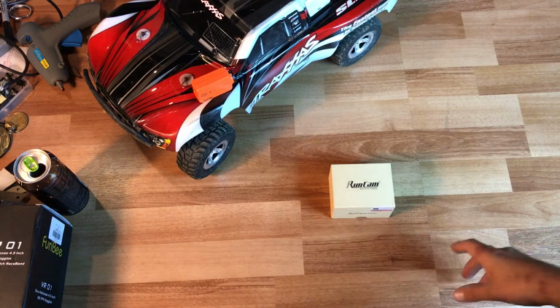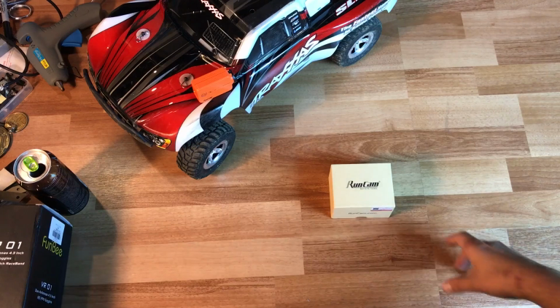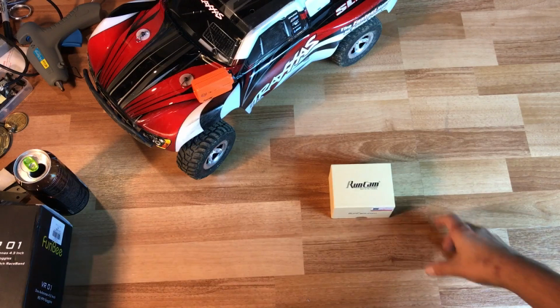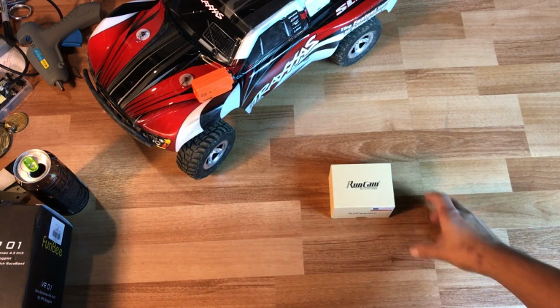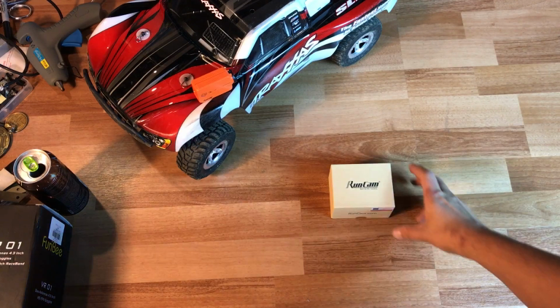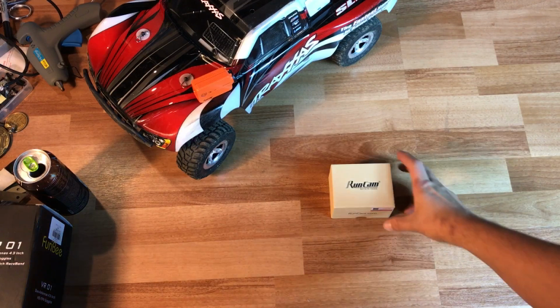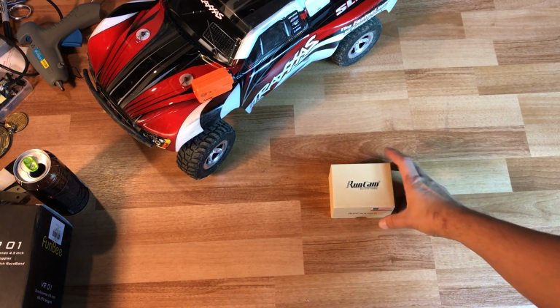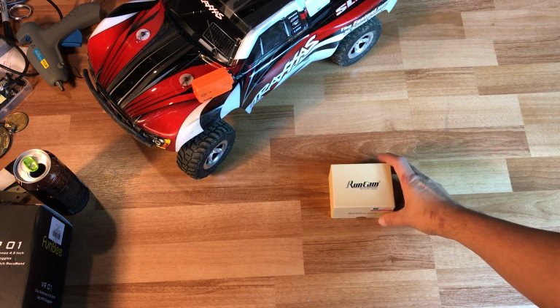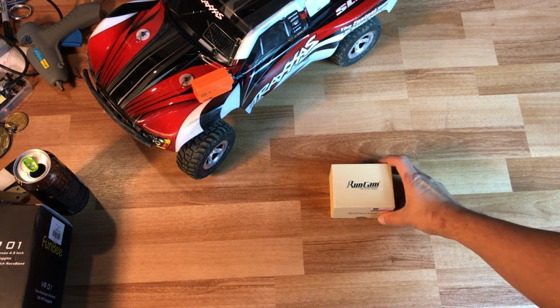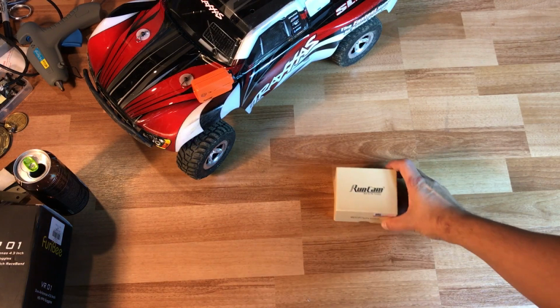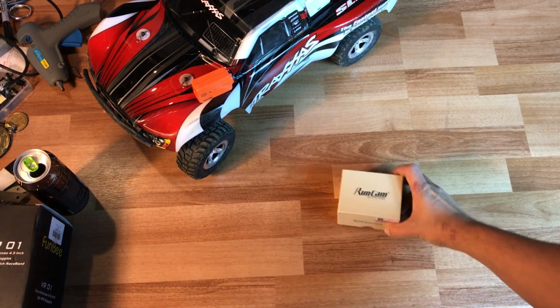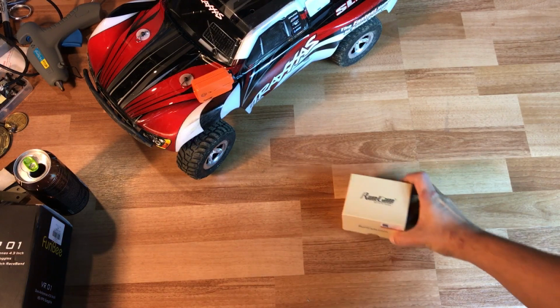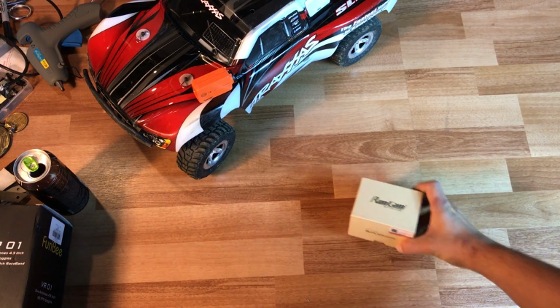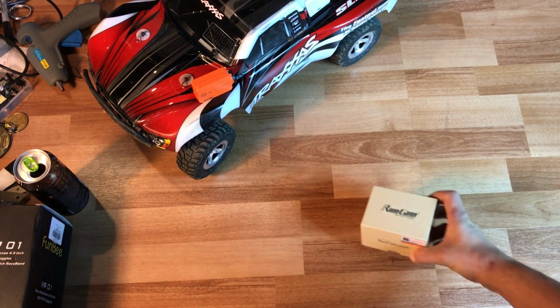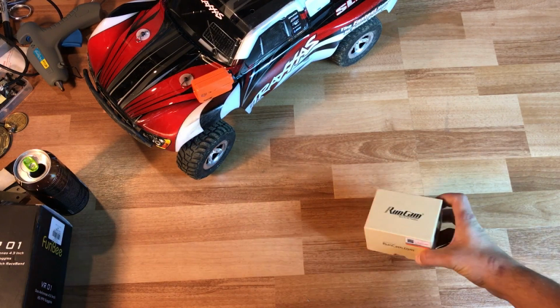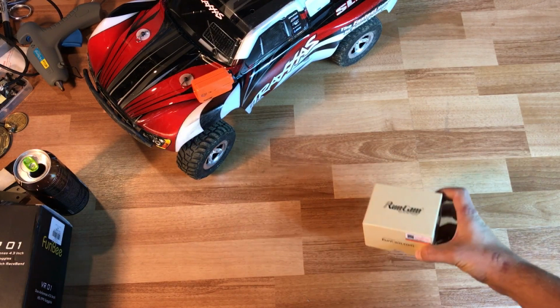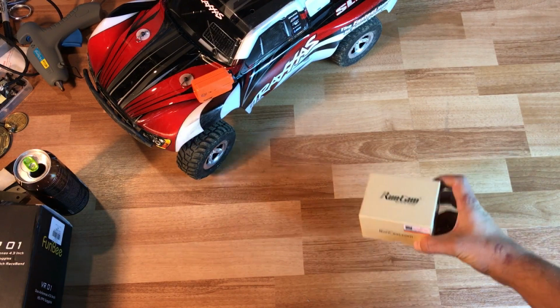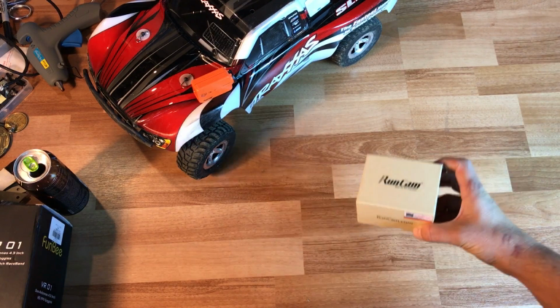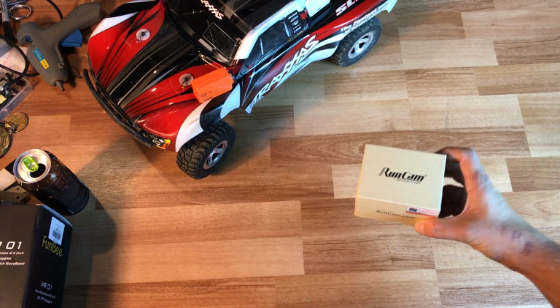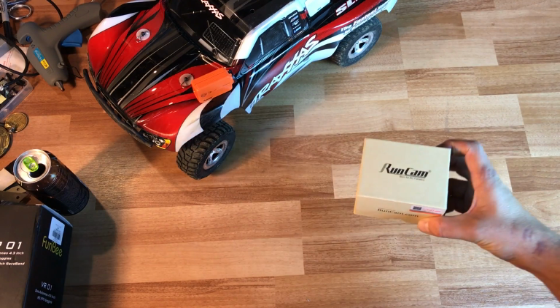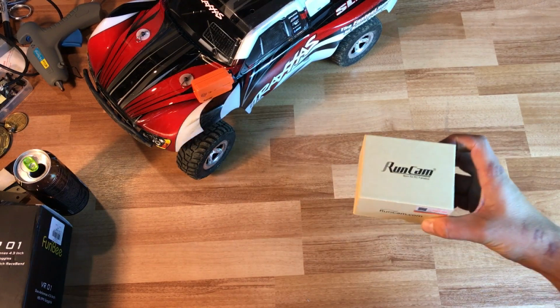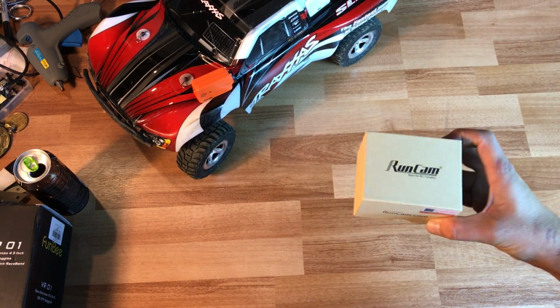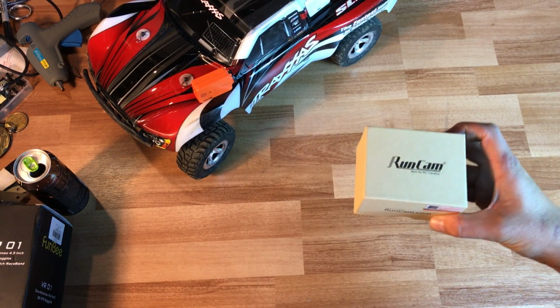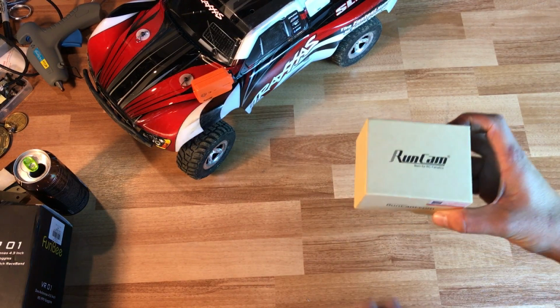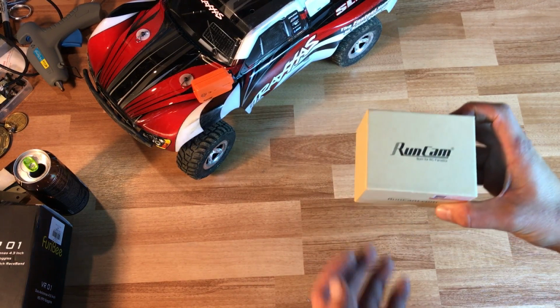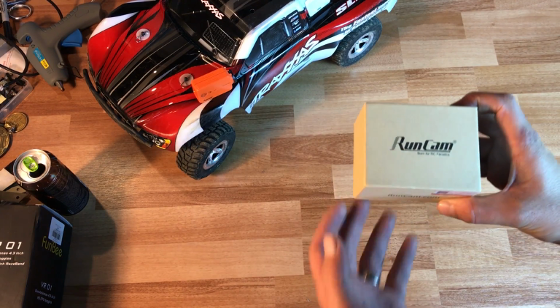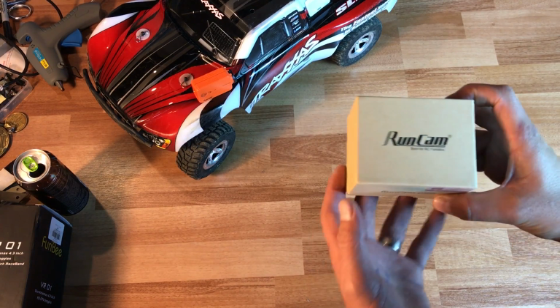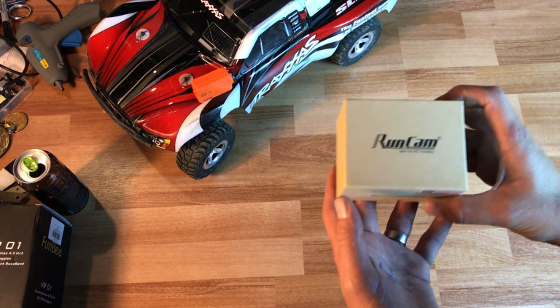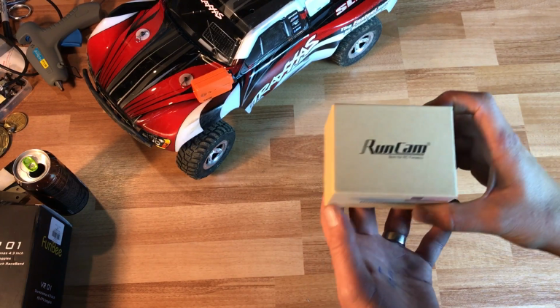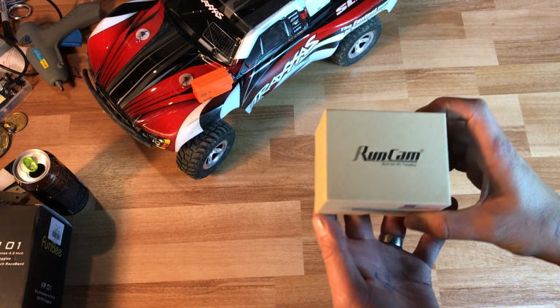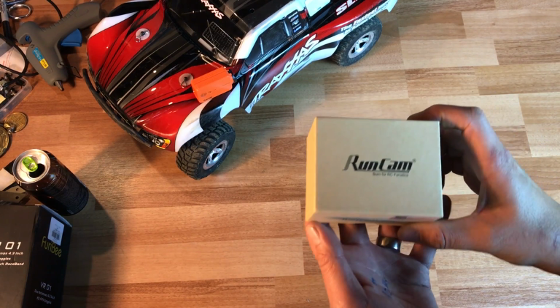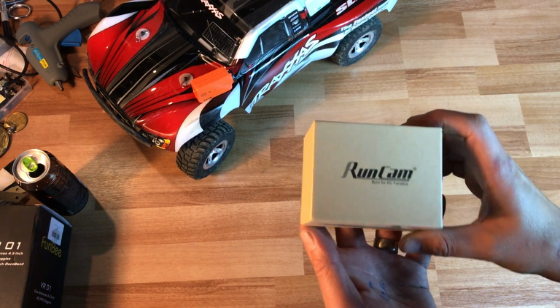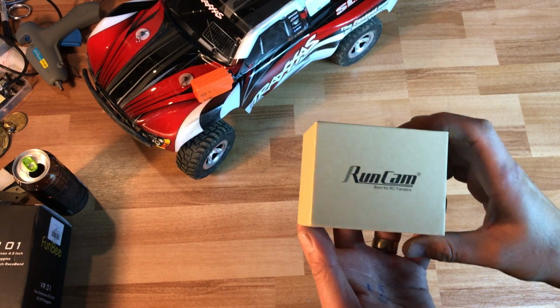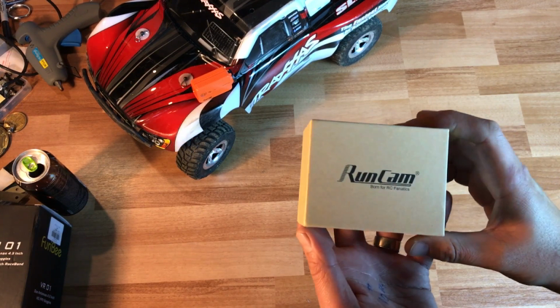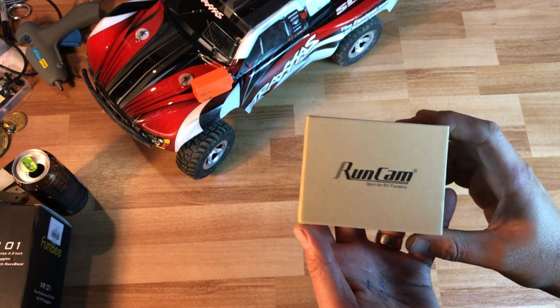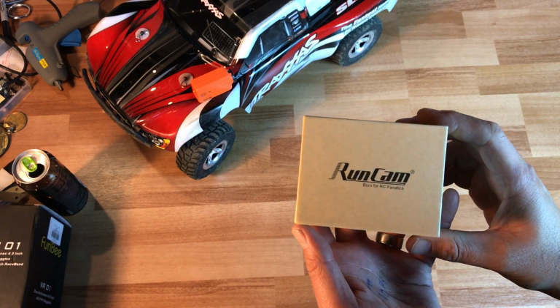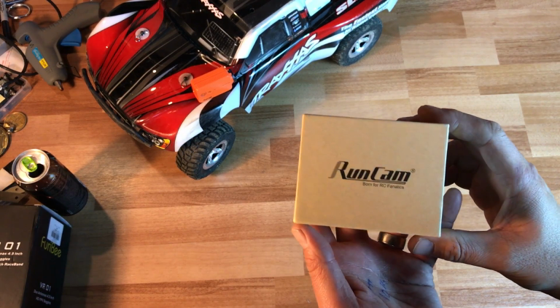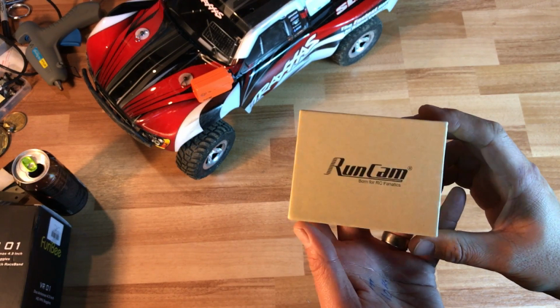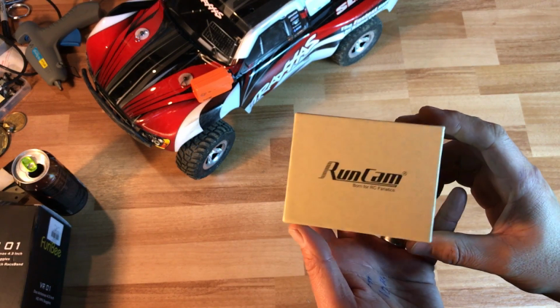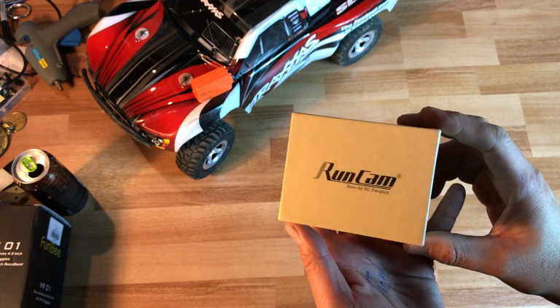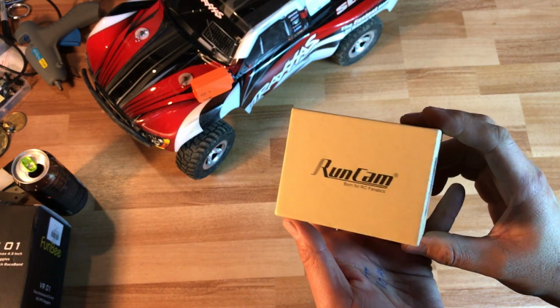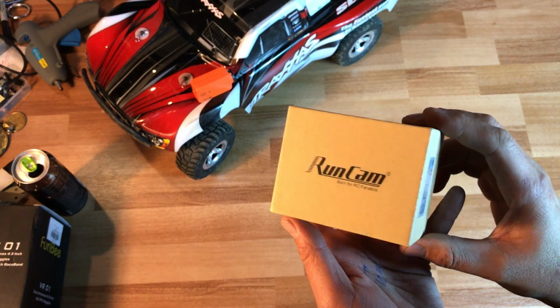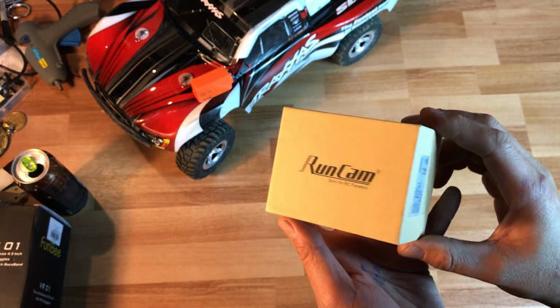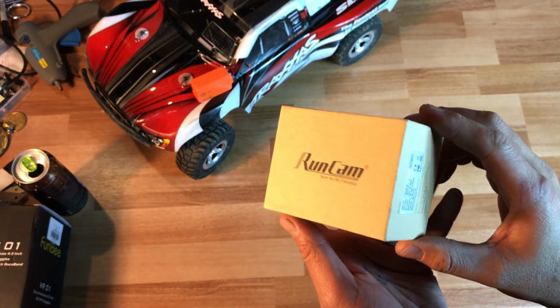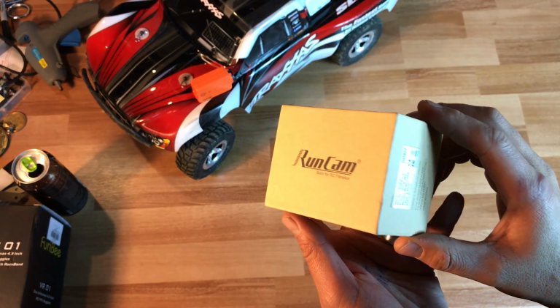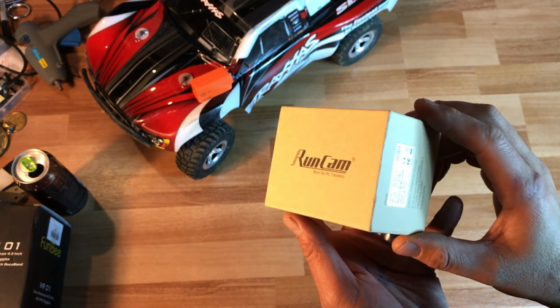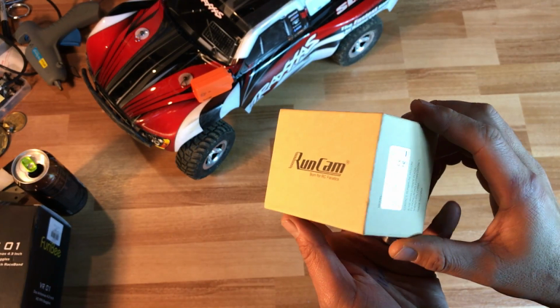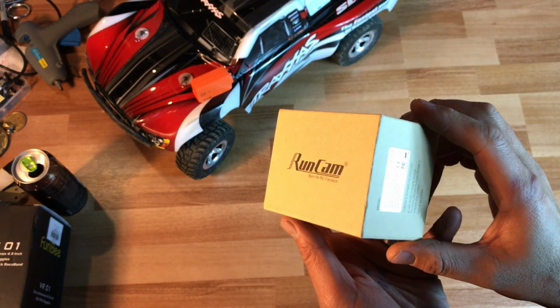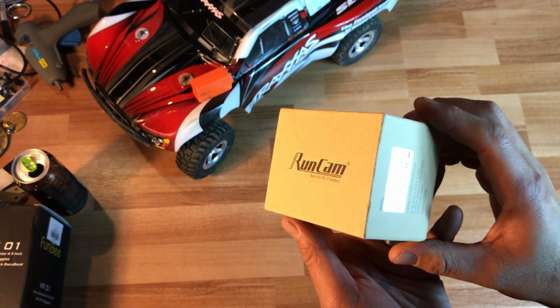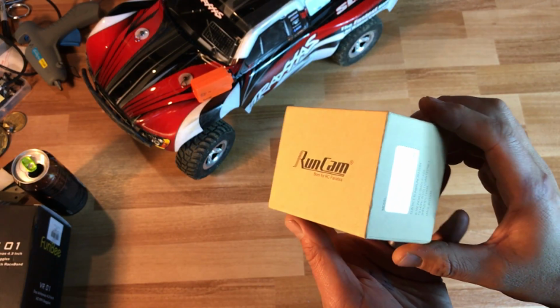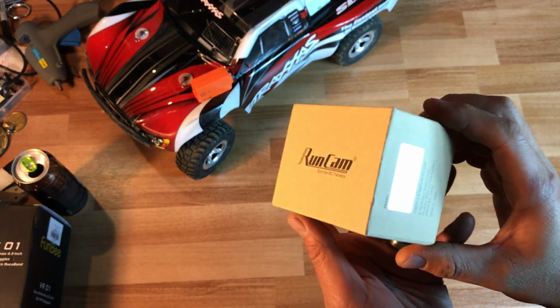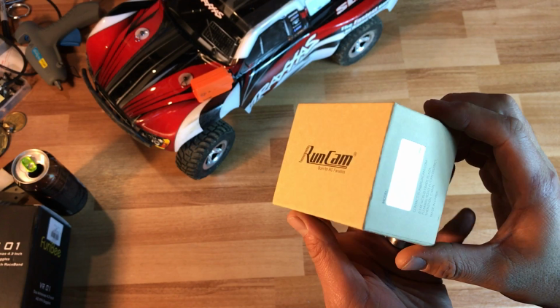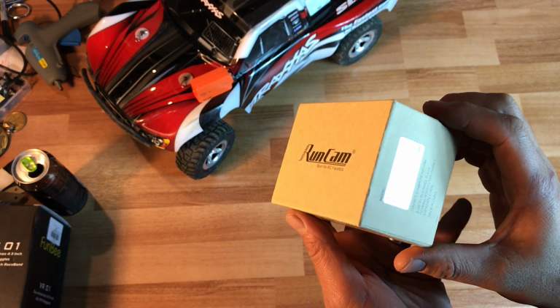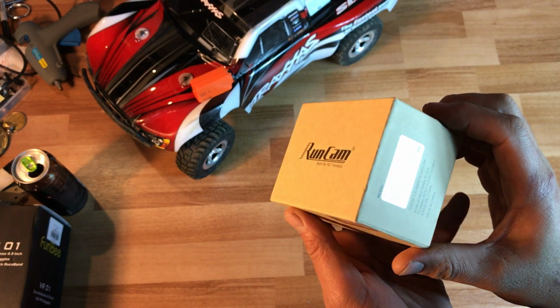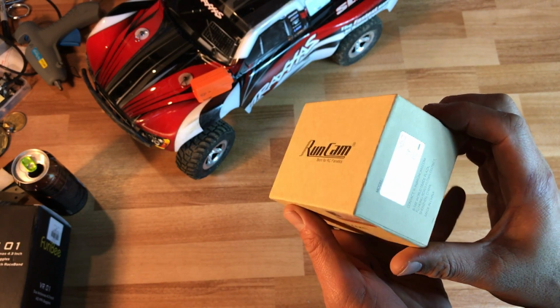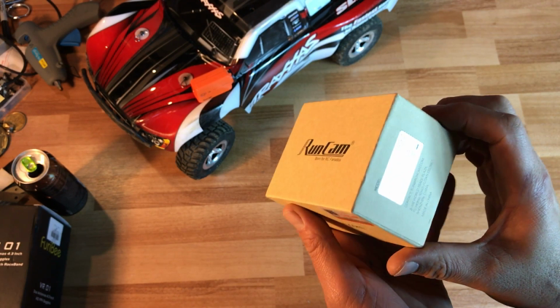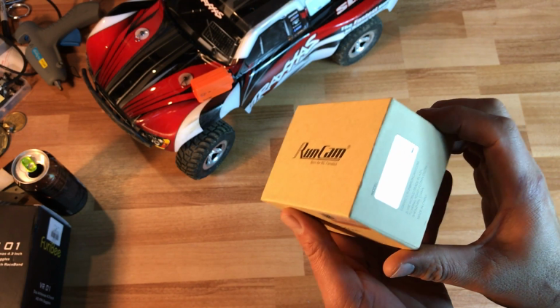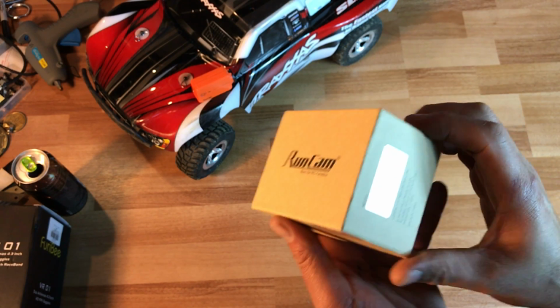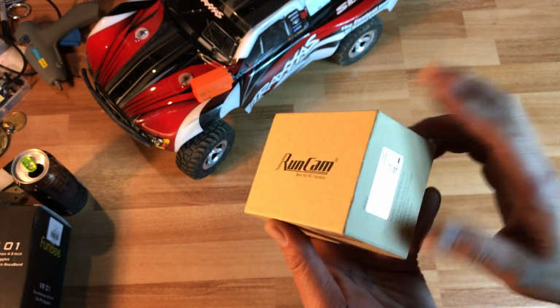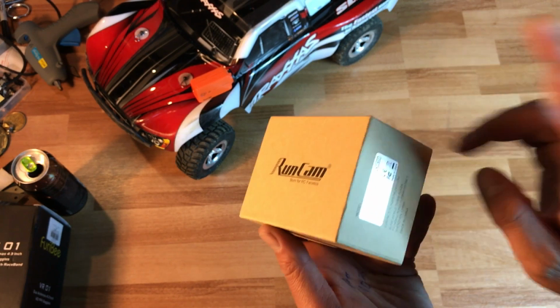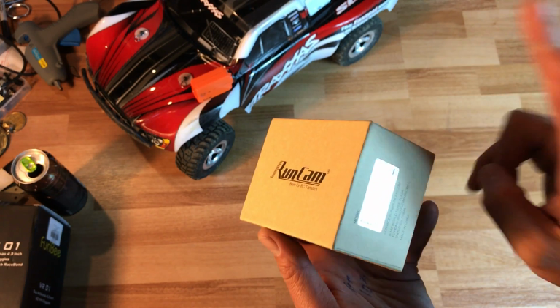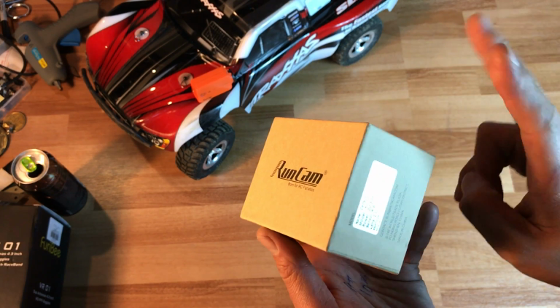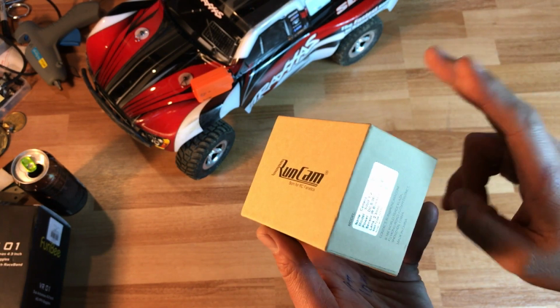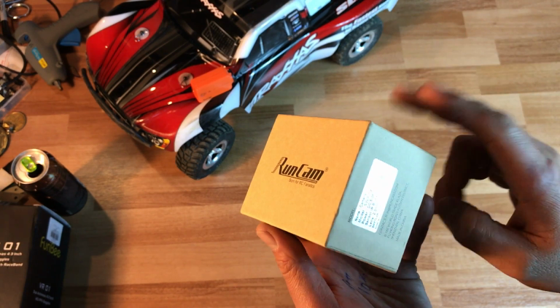Okay guys, welcome back. This is going to be an unboxing of the new Runcam Swift 2.